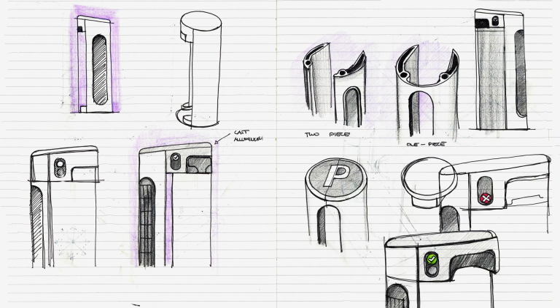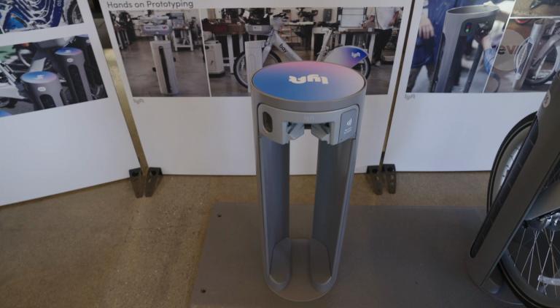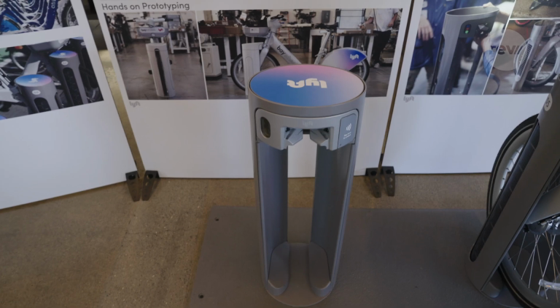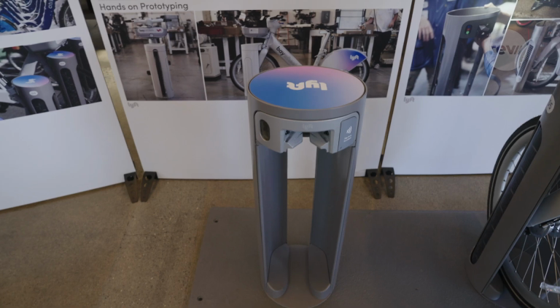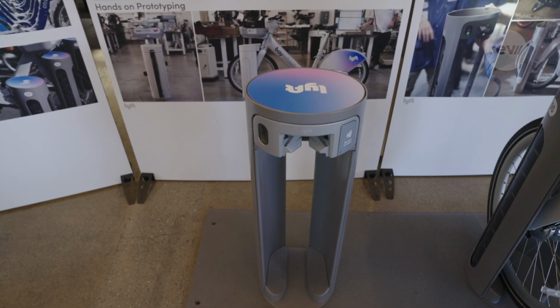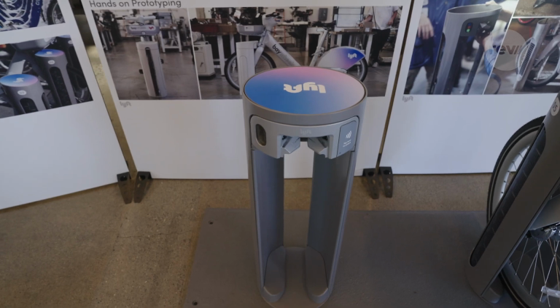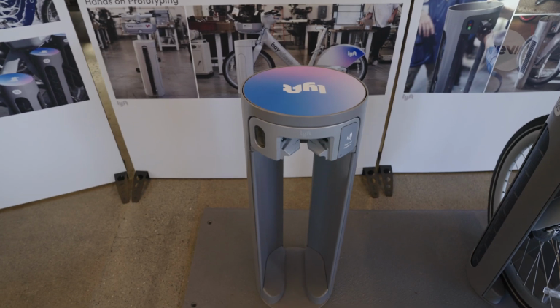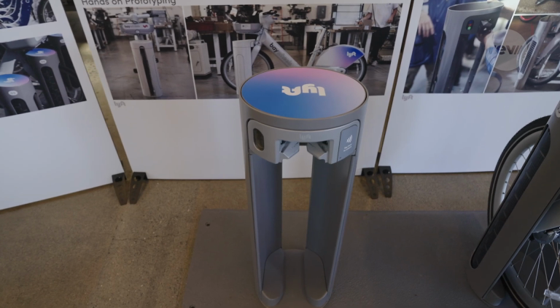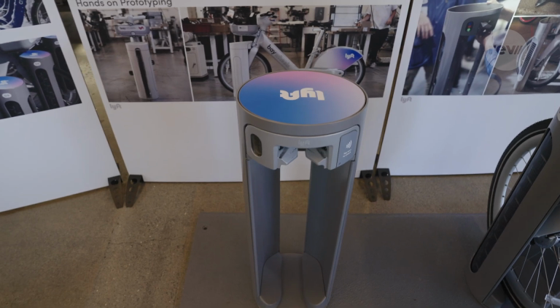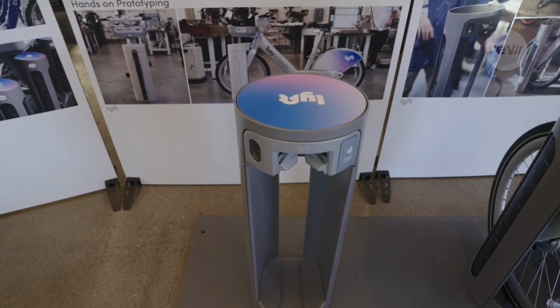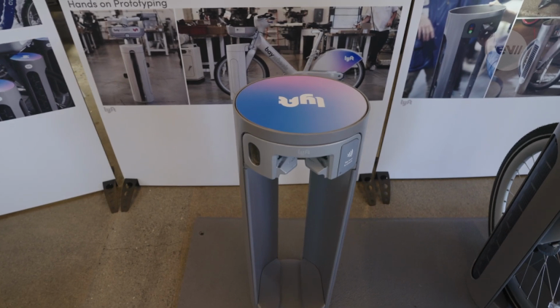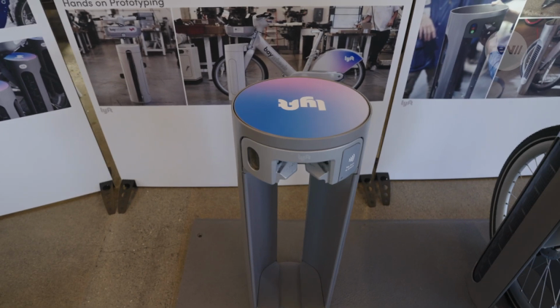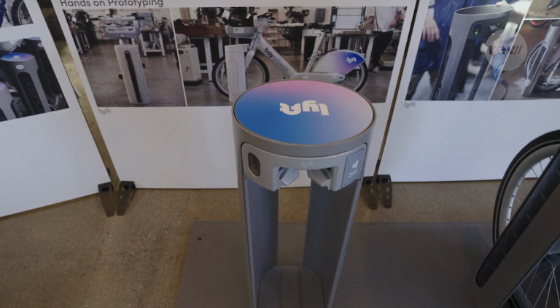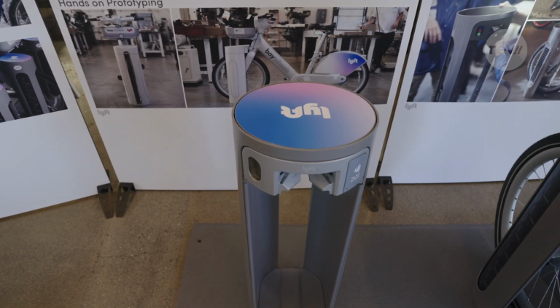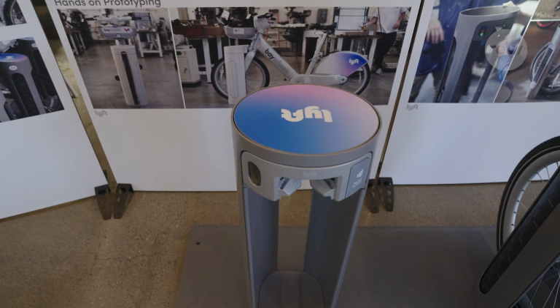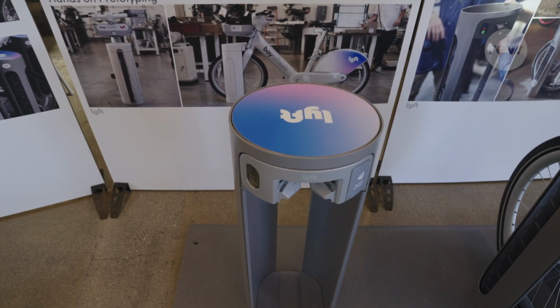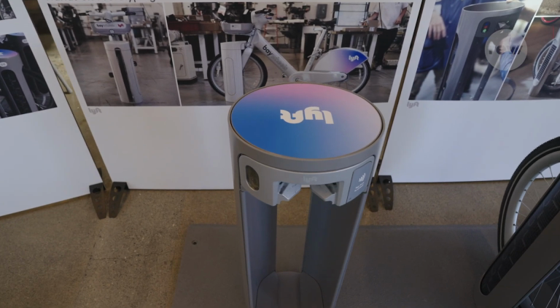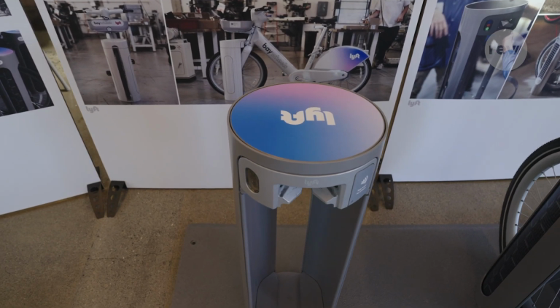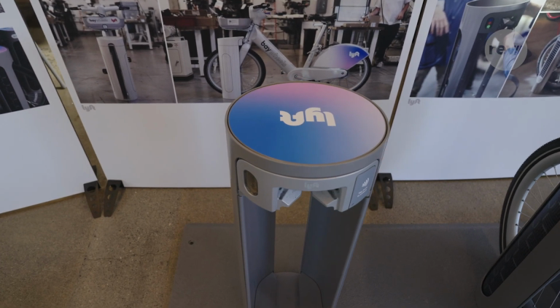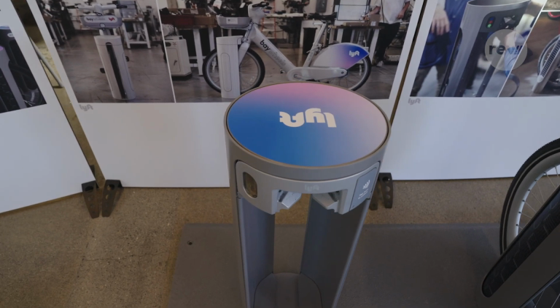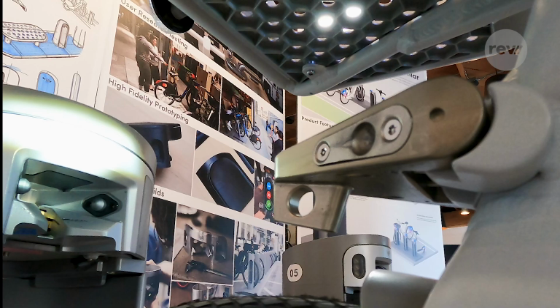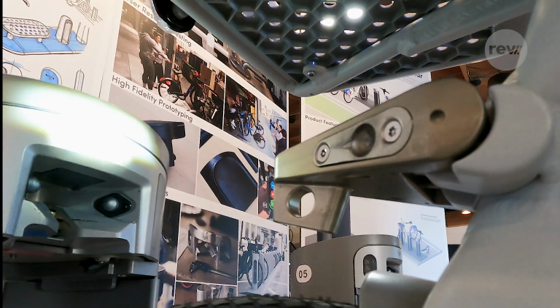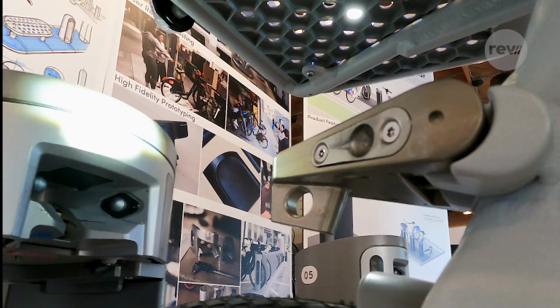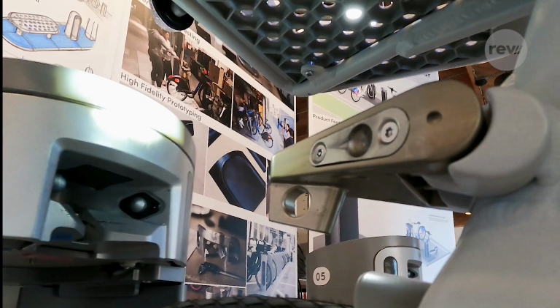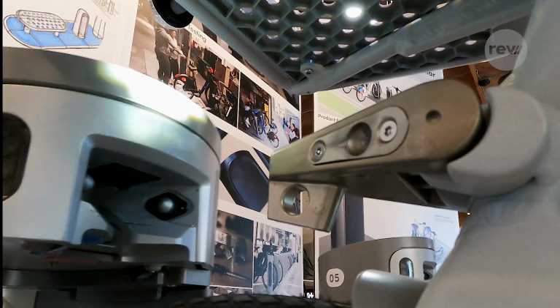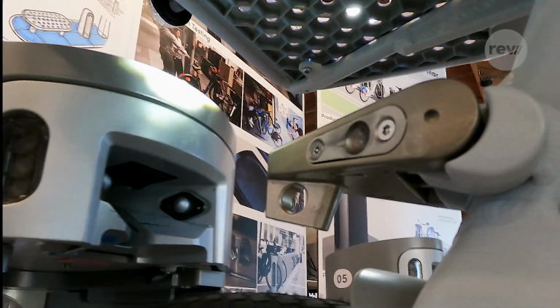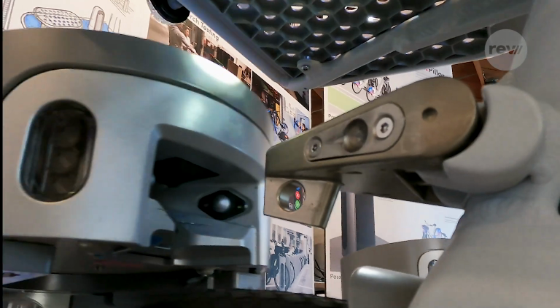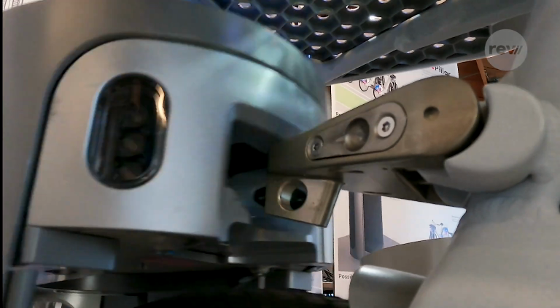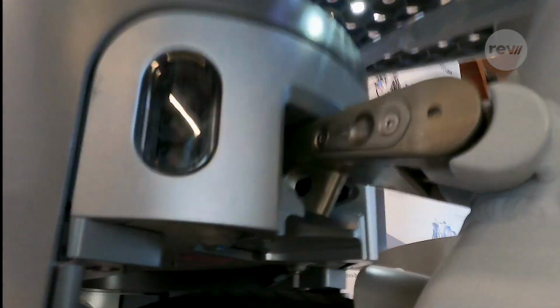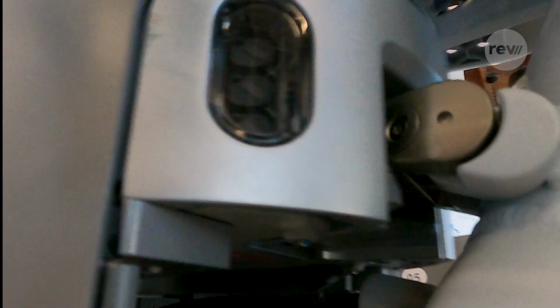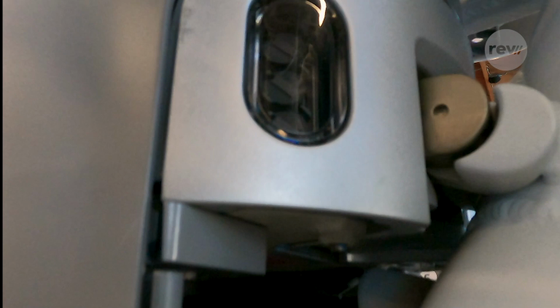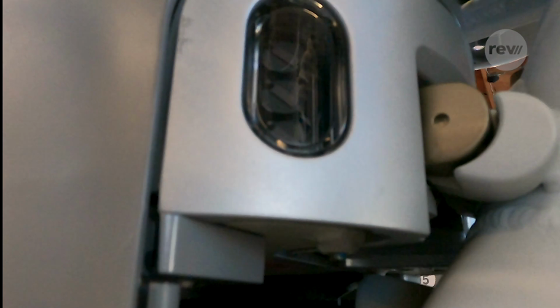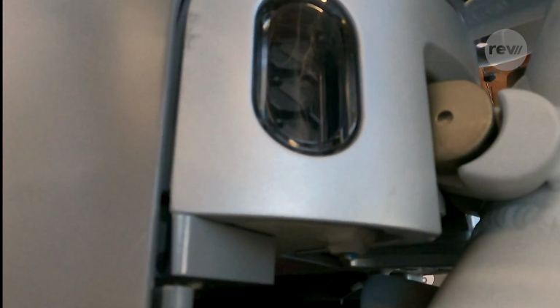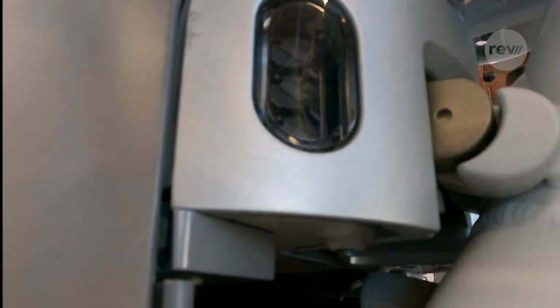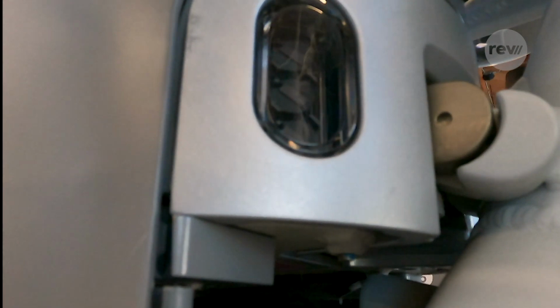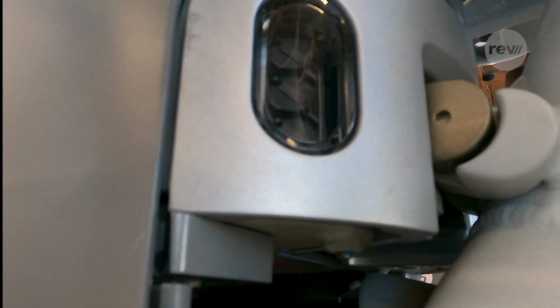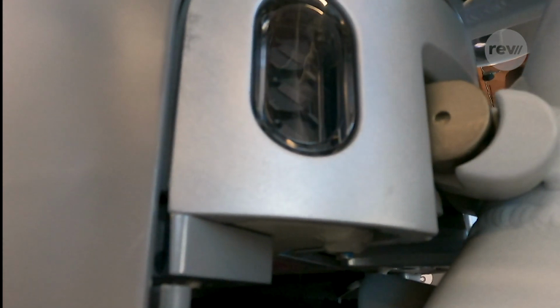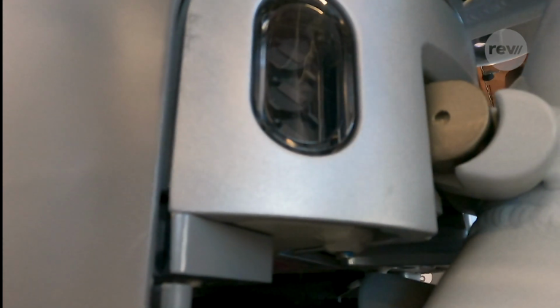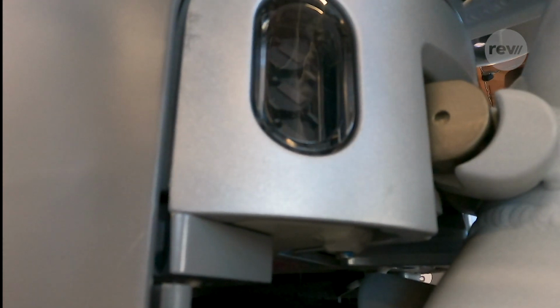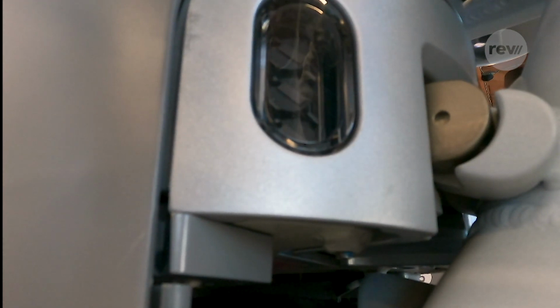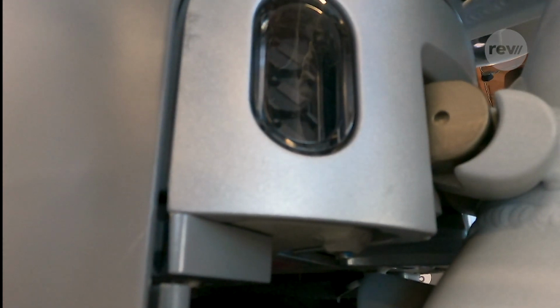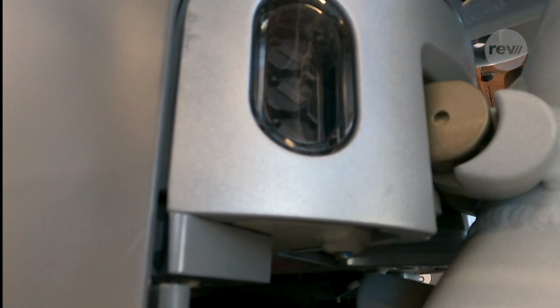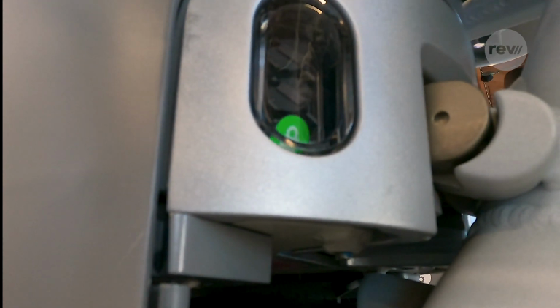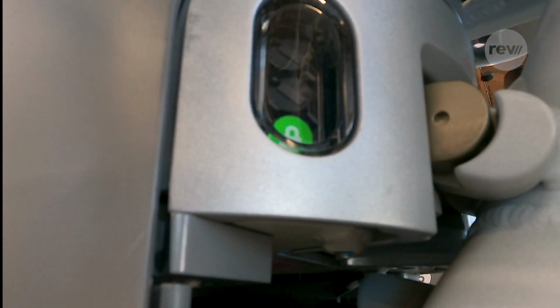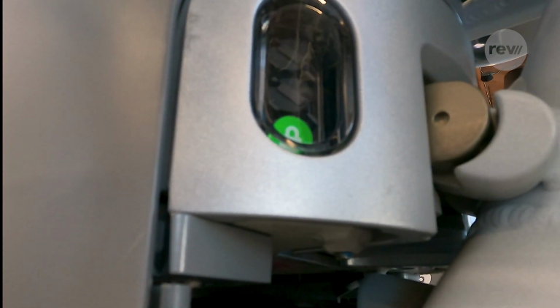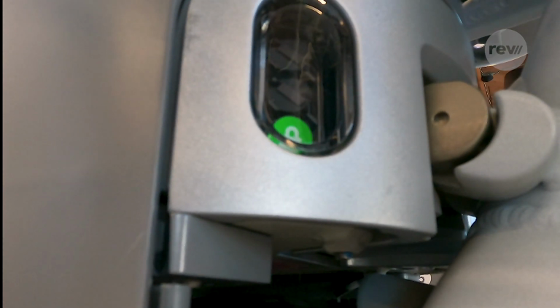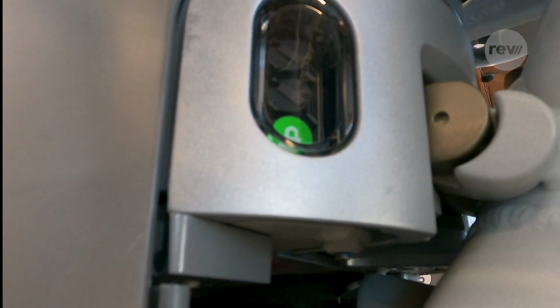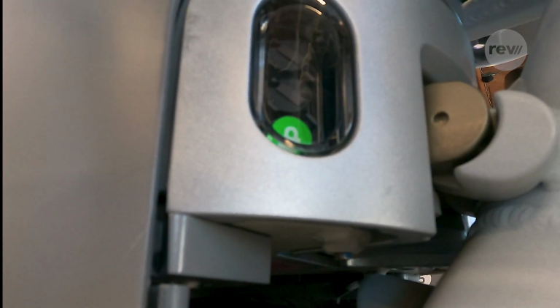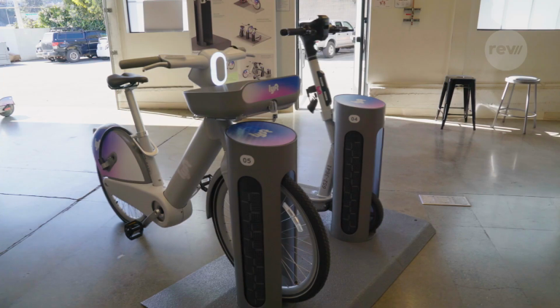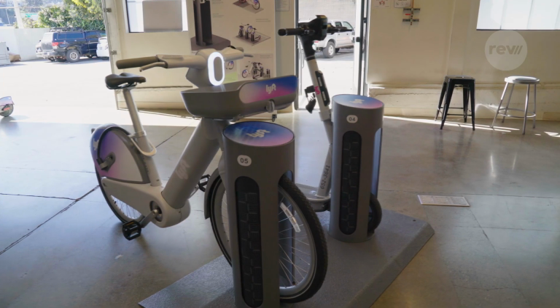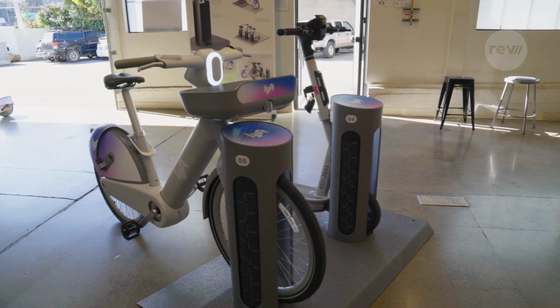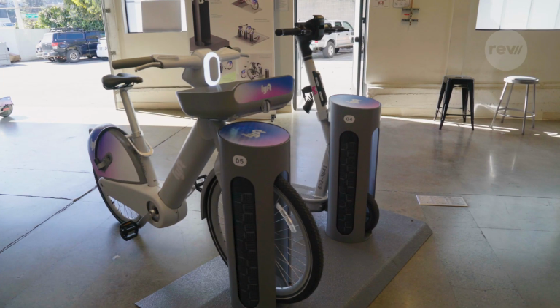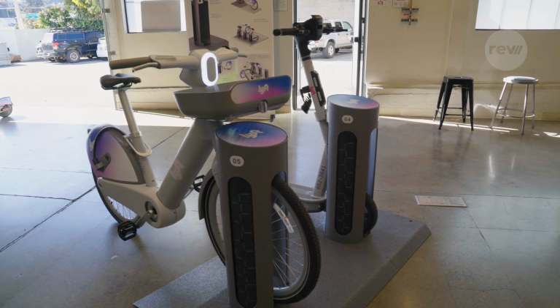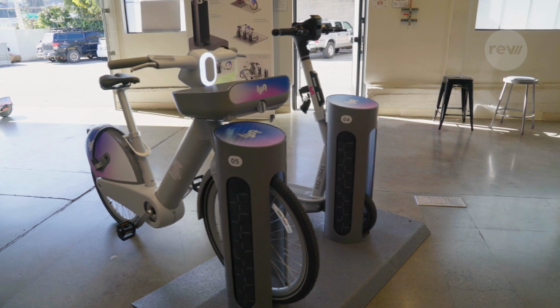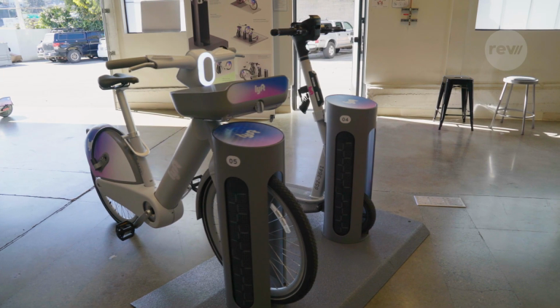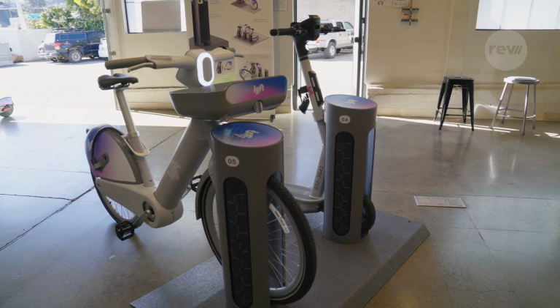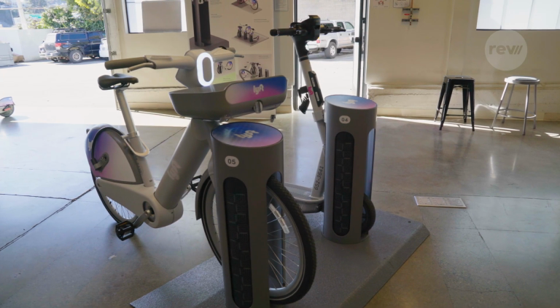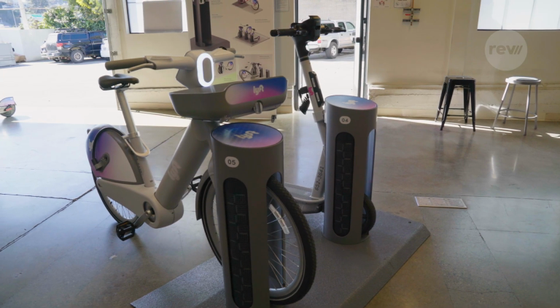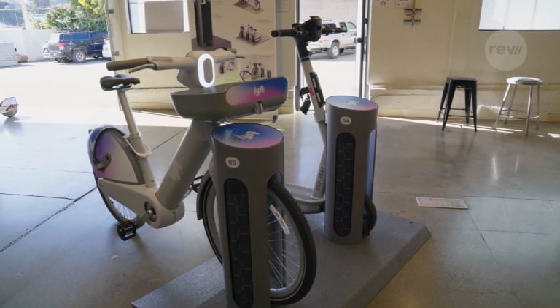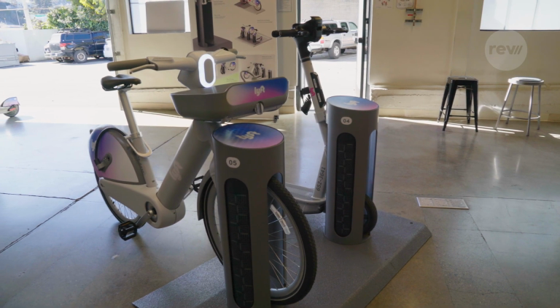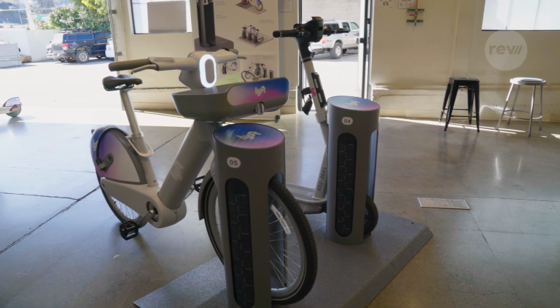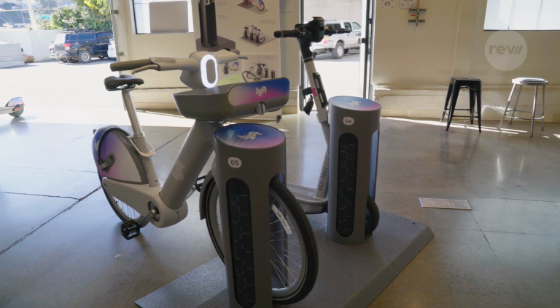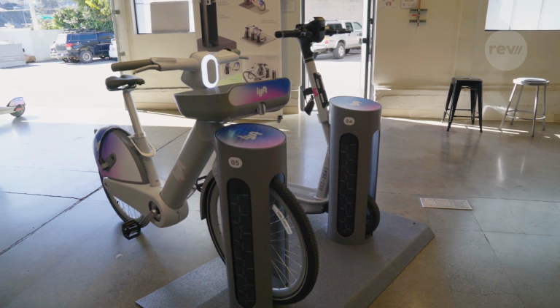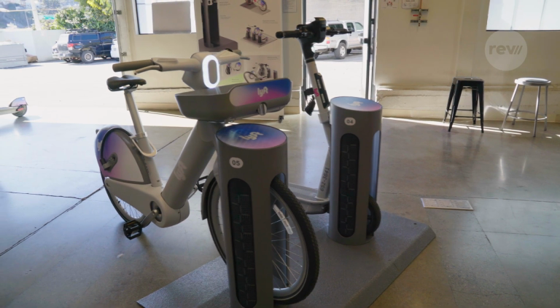Each Pillar is independently powered and connected. Eventually, the docks will charge a new generation of micro-mobility machines.